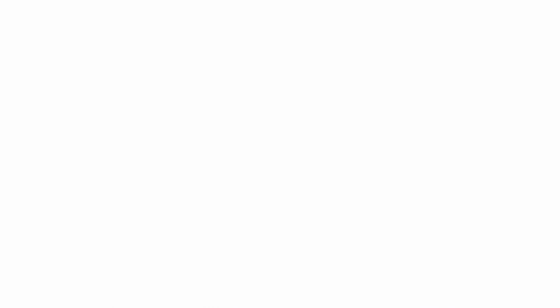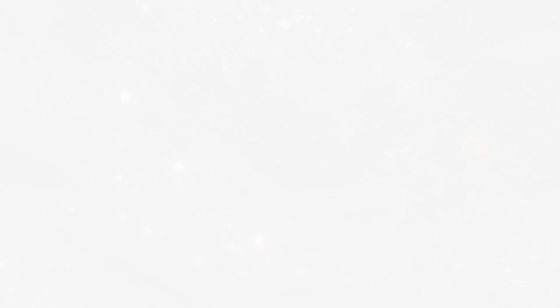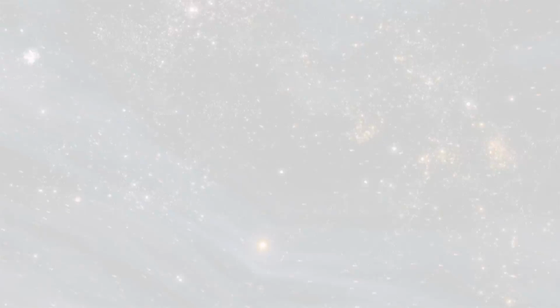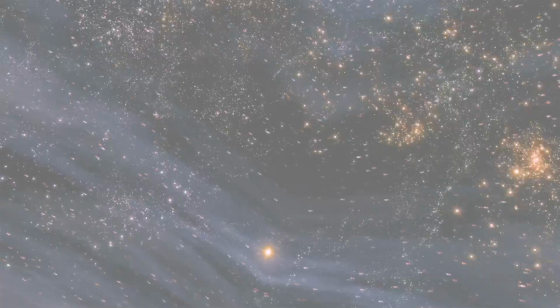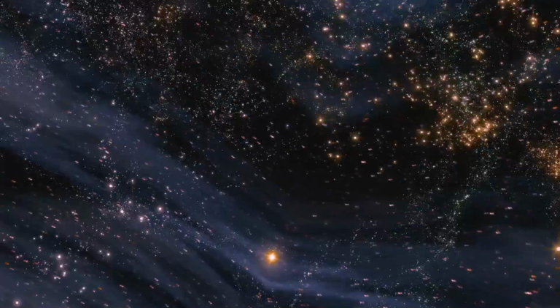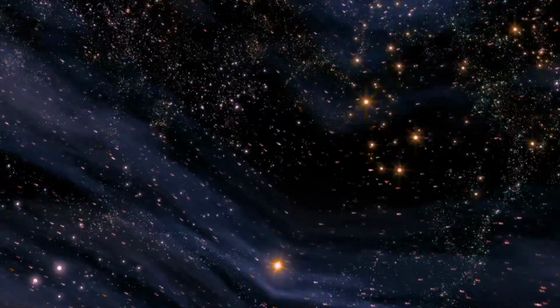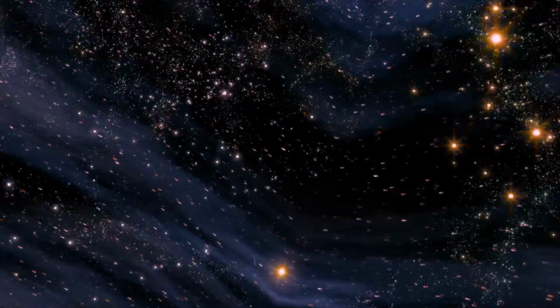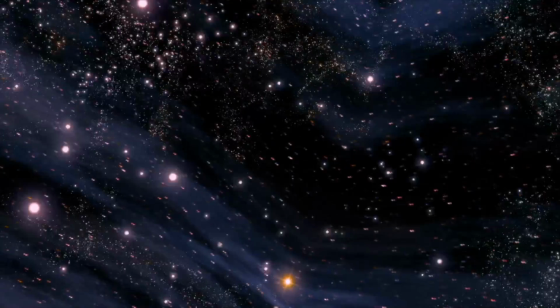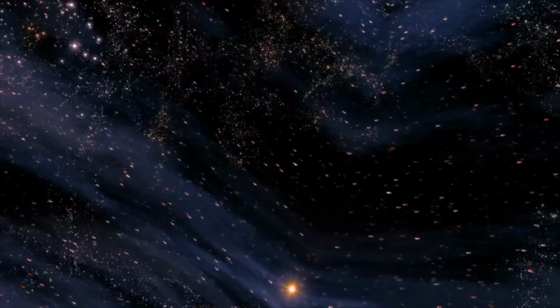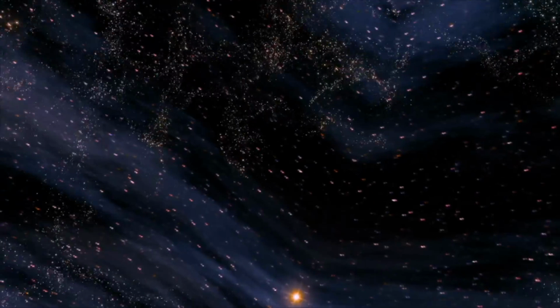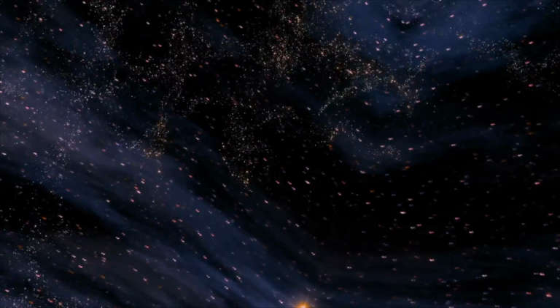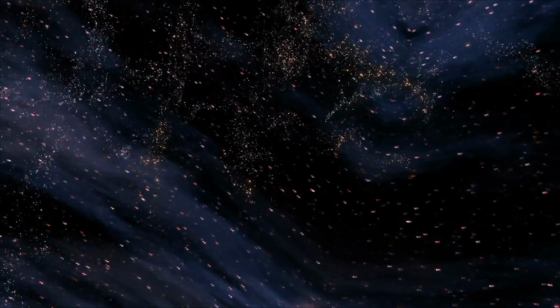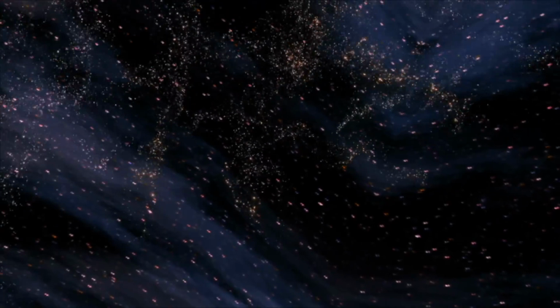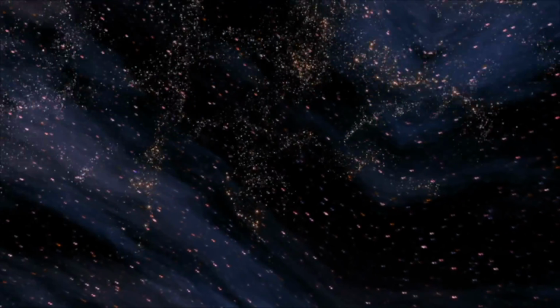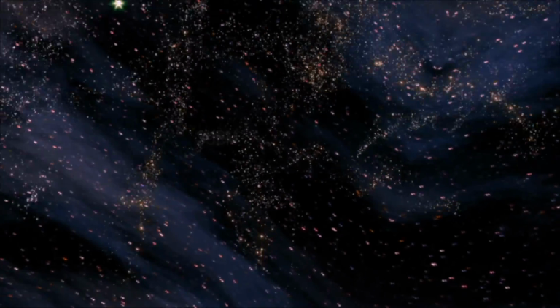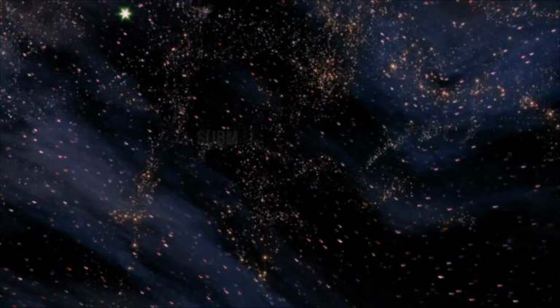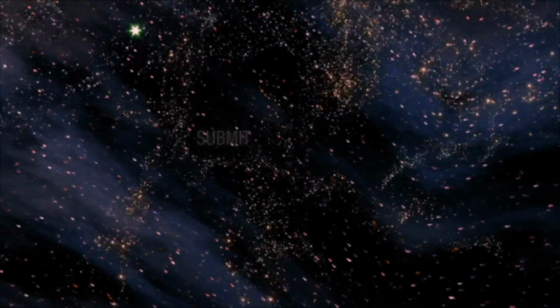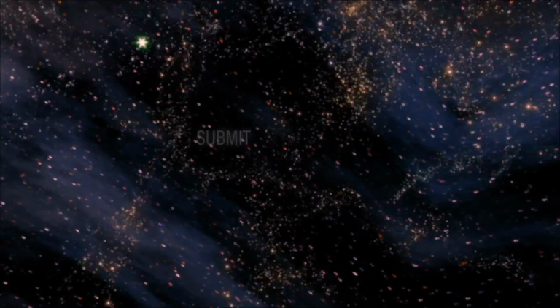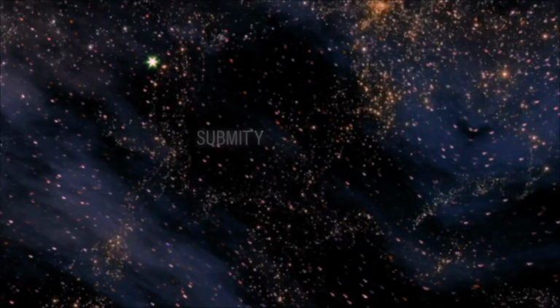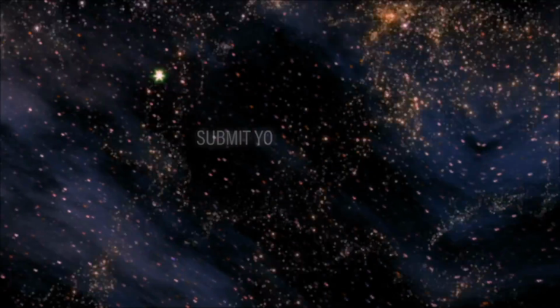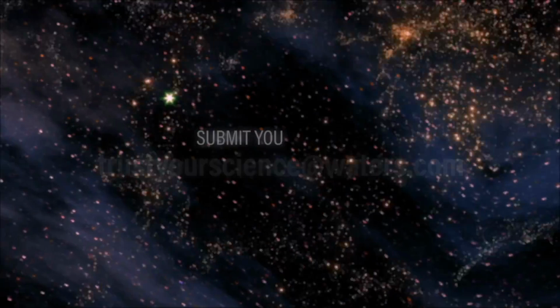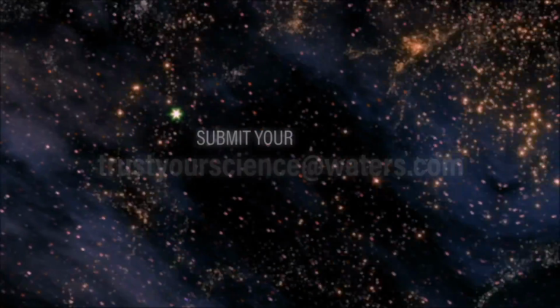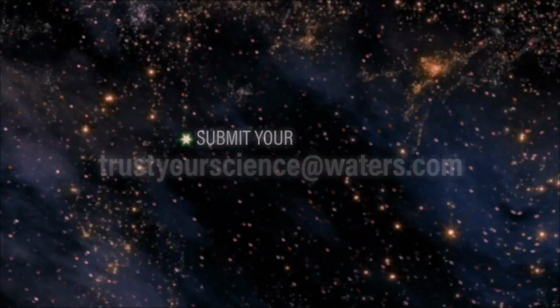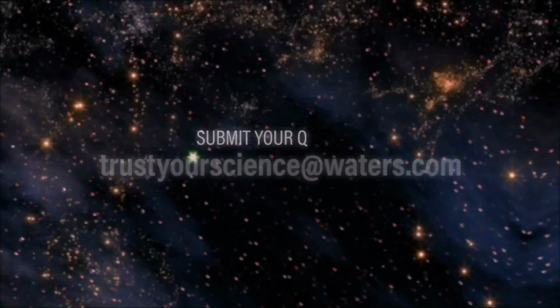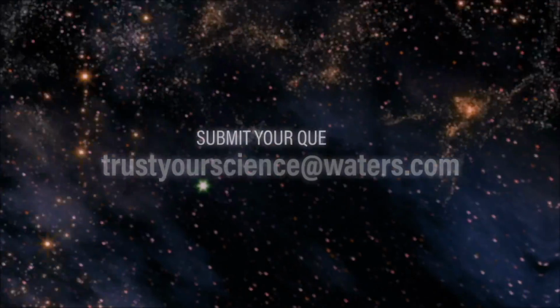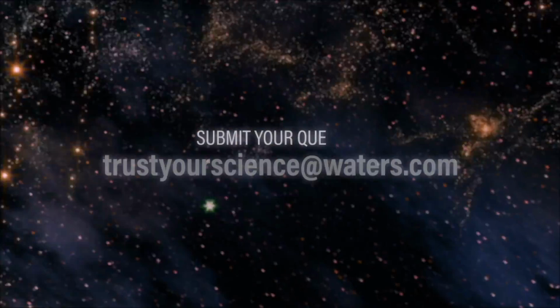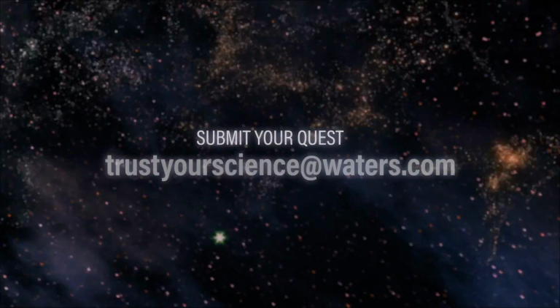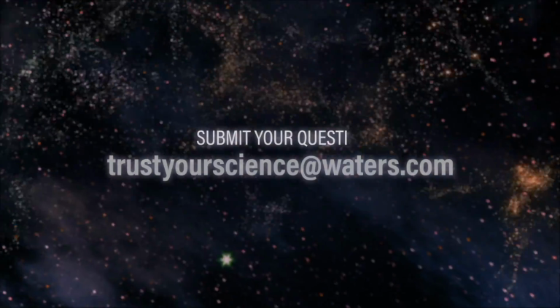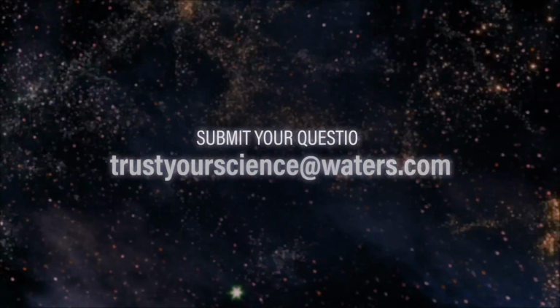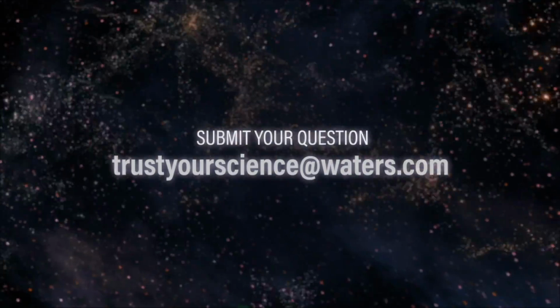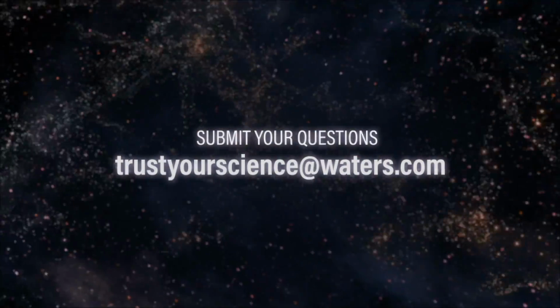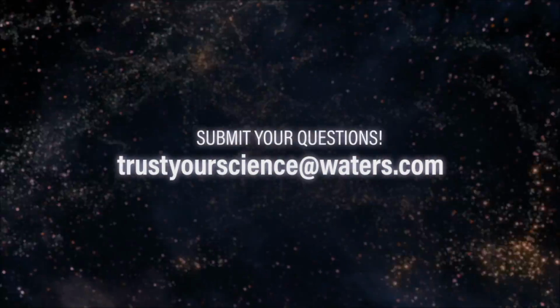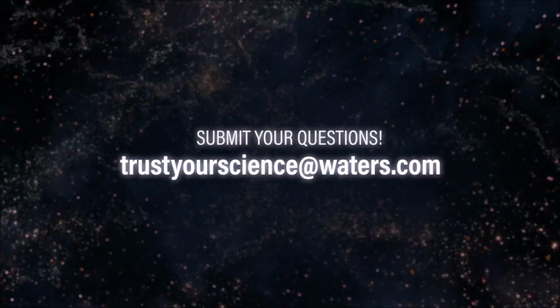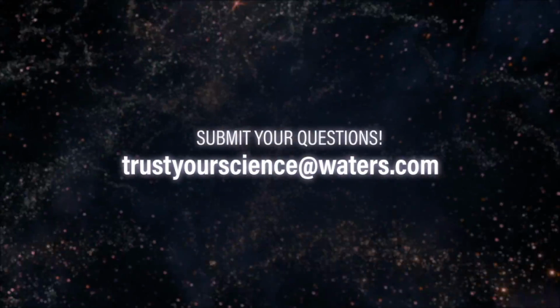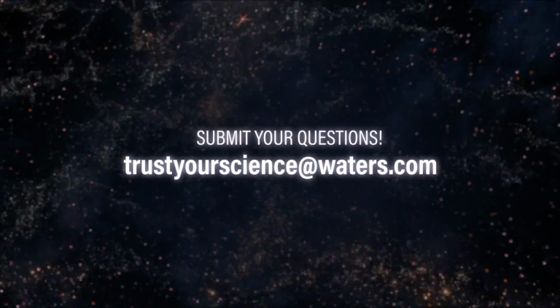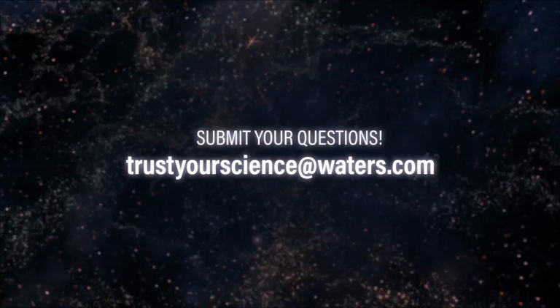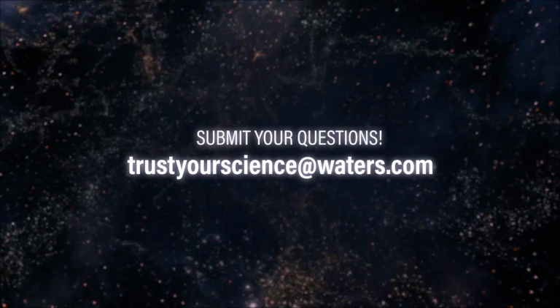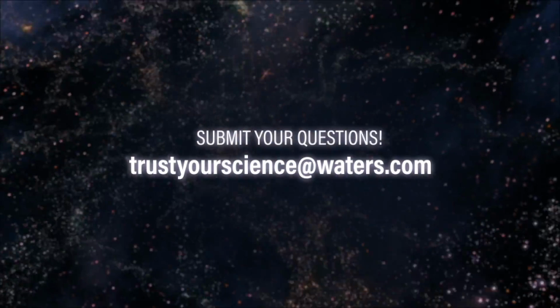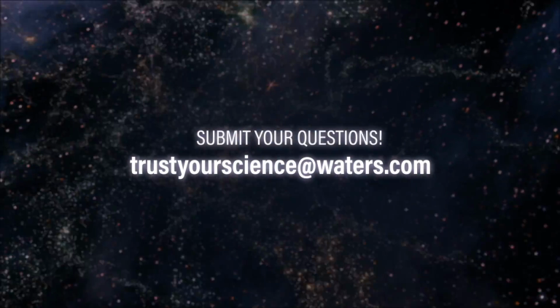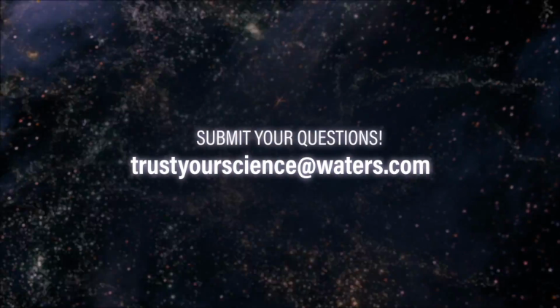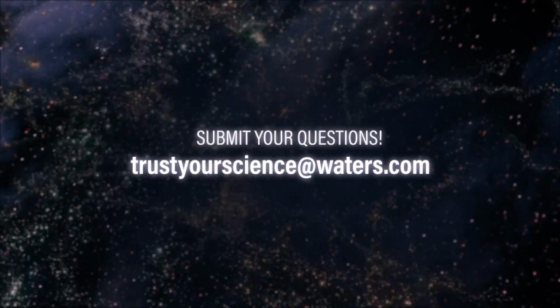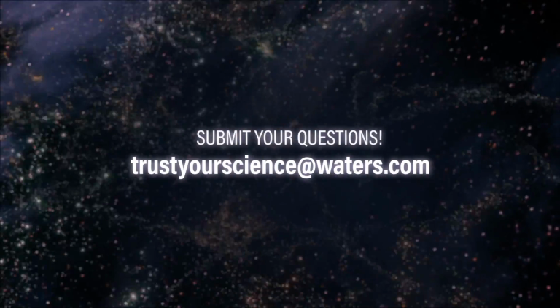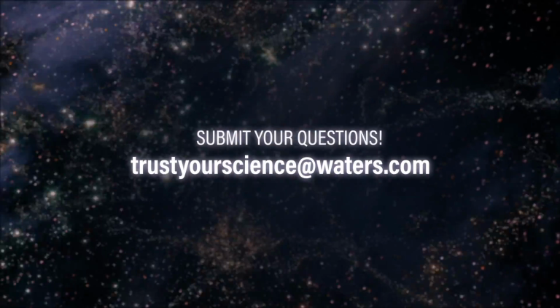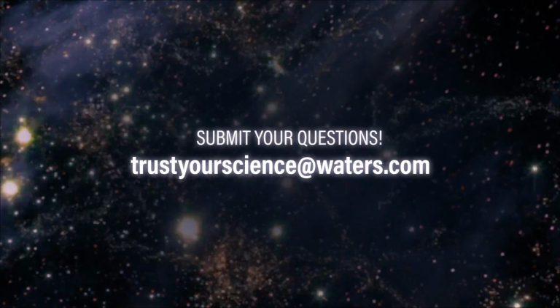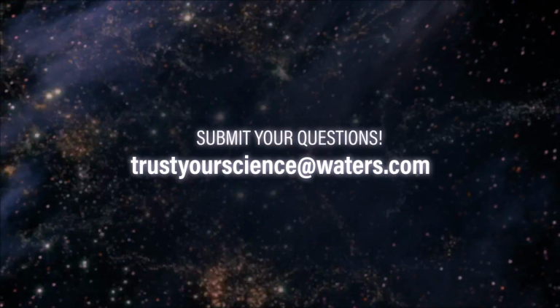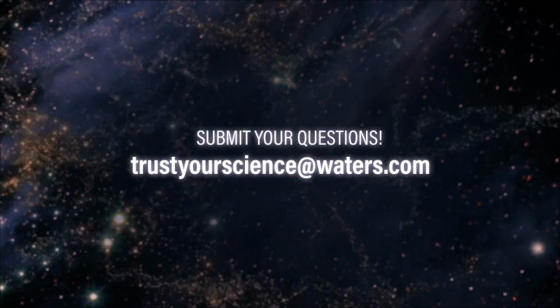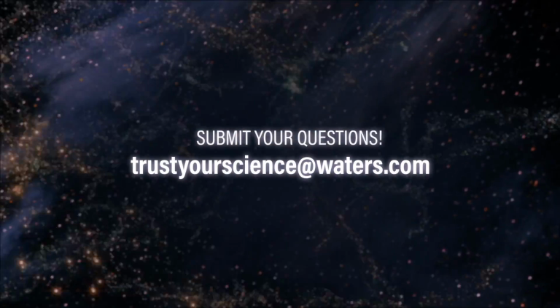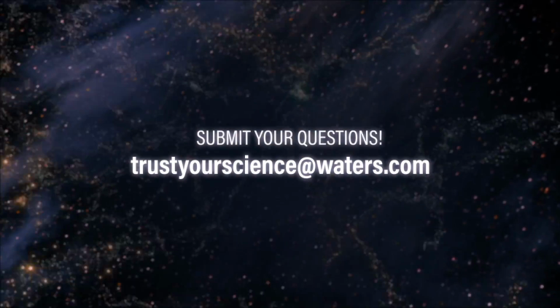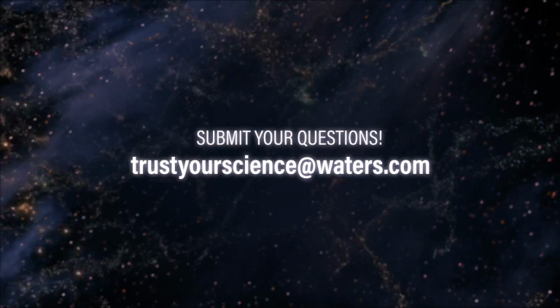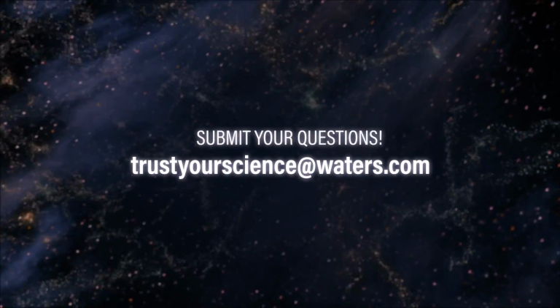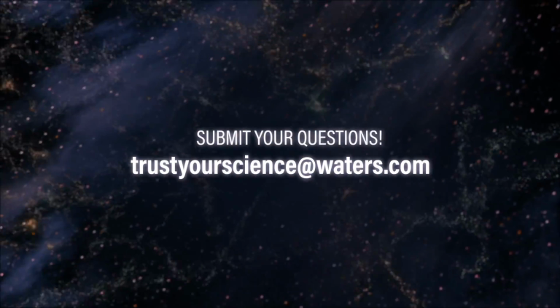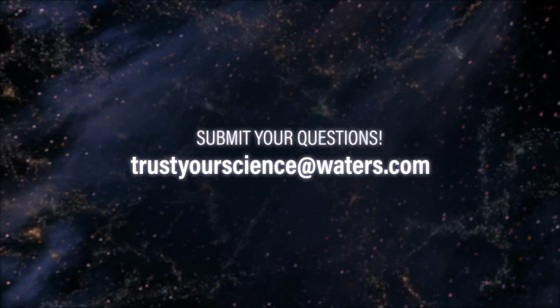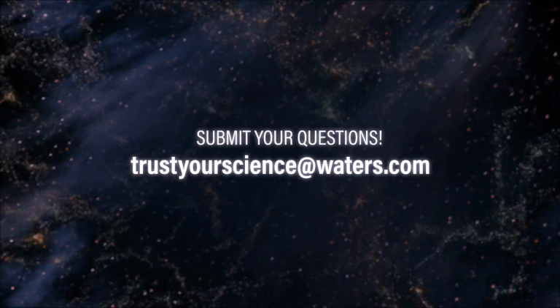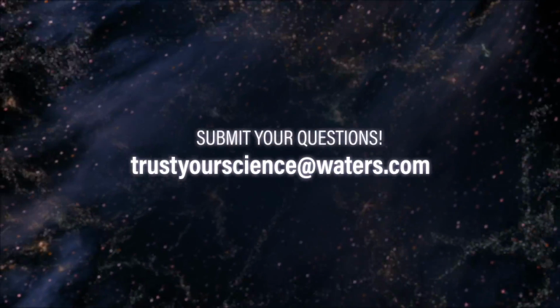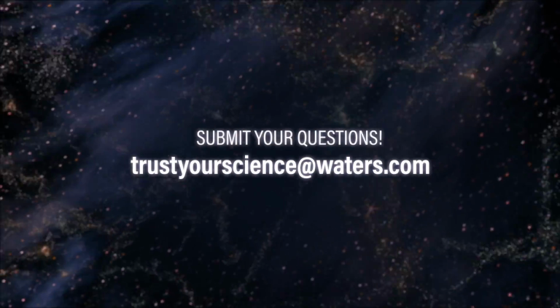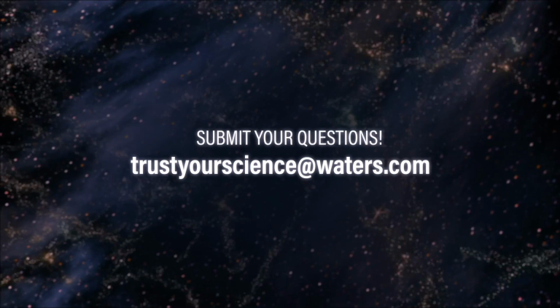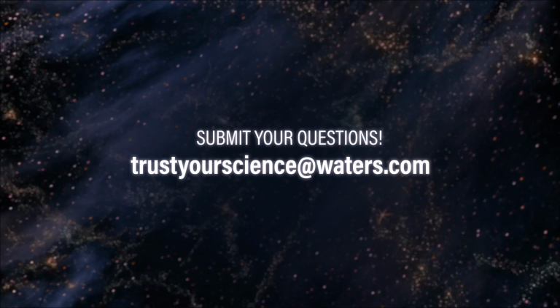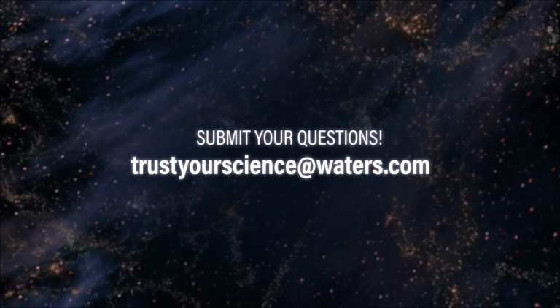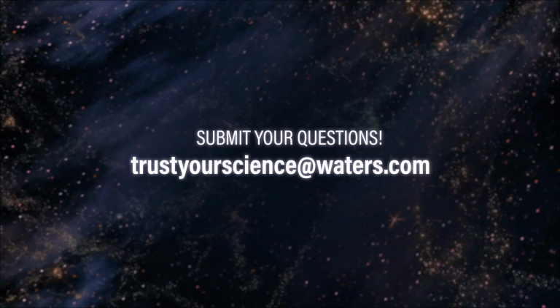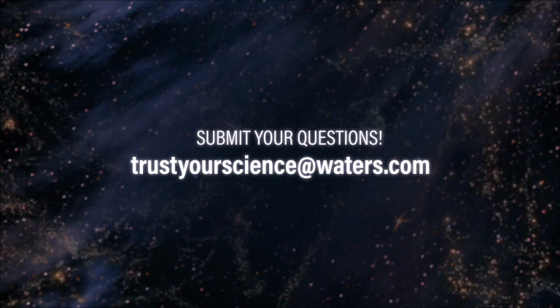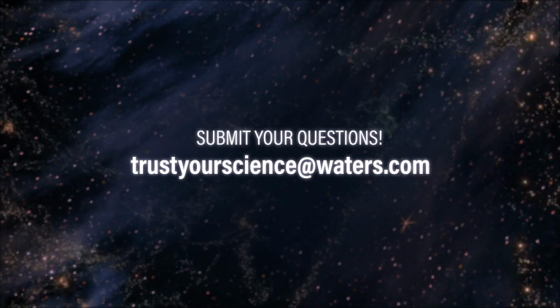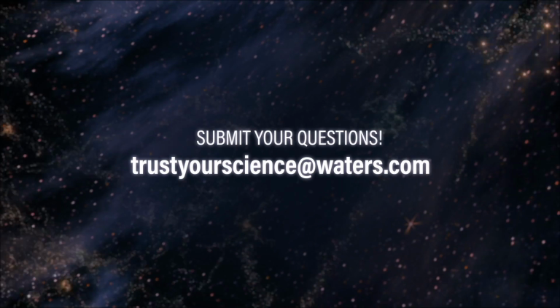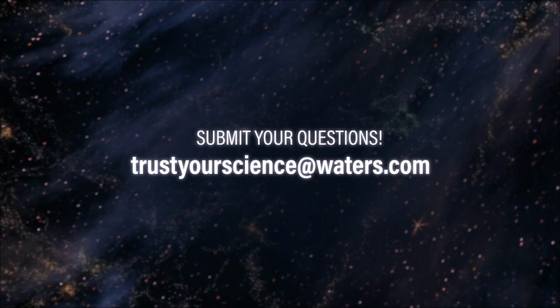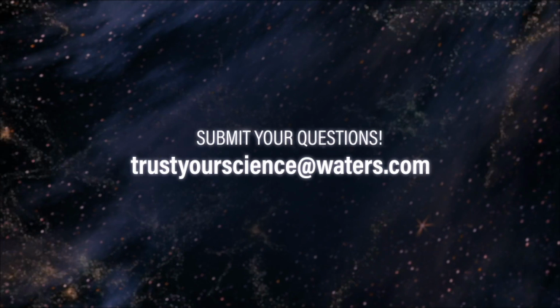If you'd like your question to be answered on a future episode, please feel free to email us at trustyourscience@waters.com.